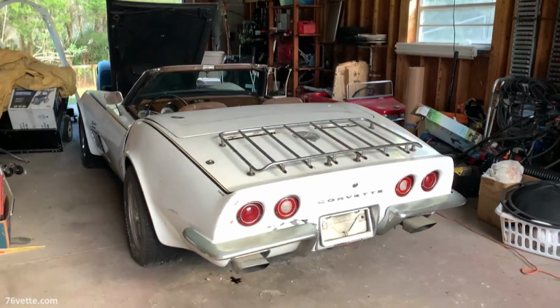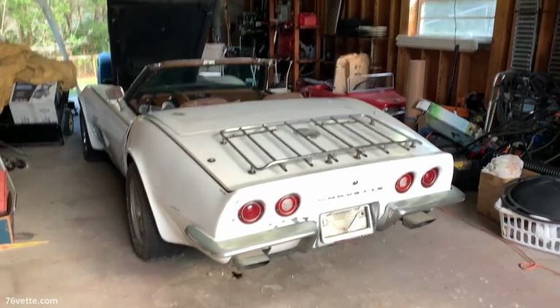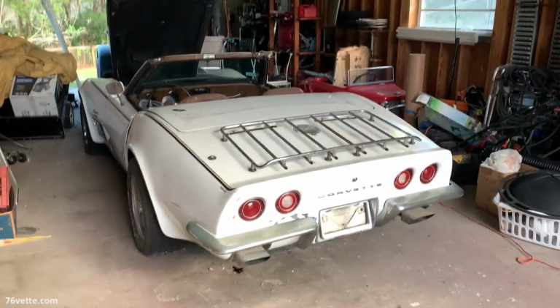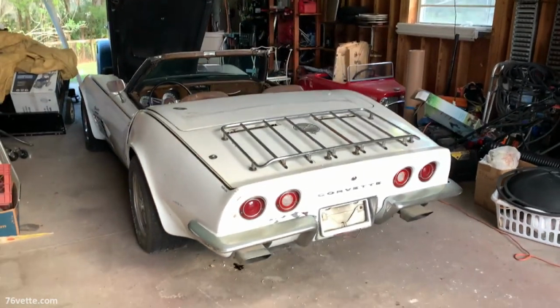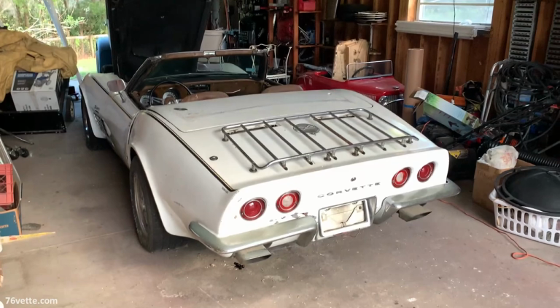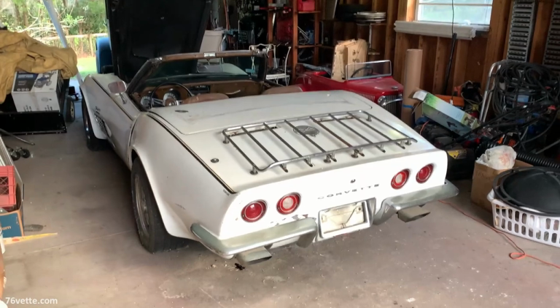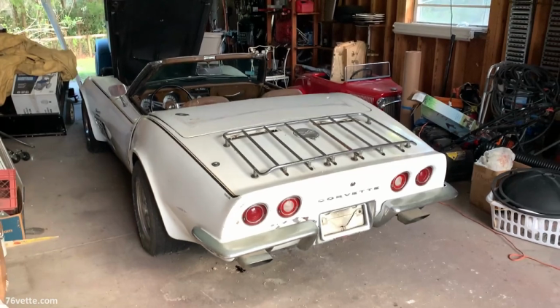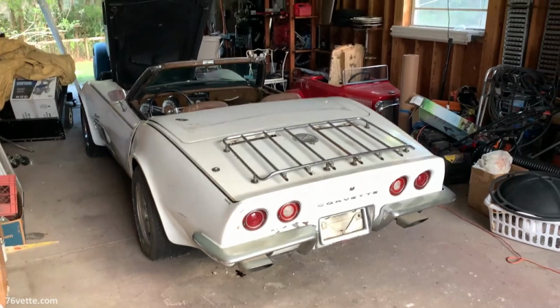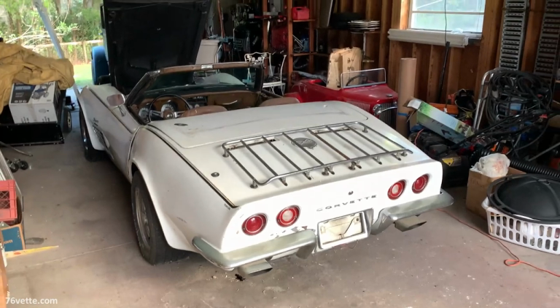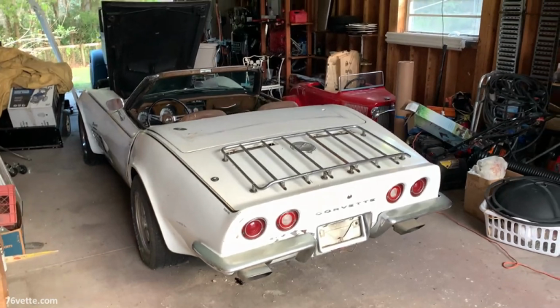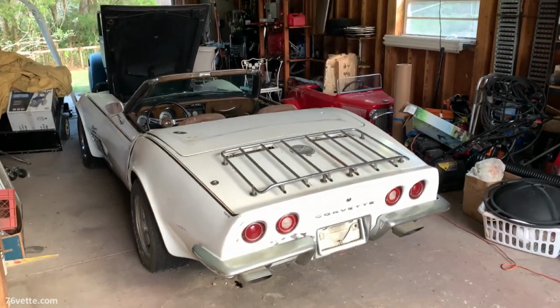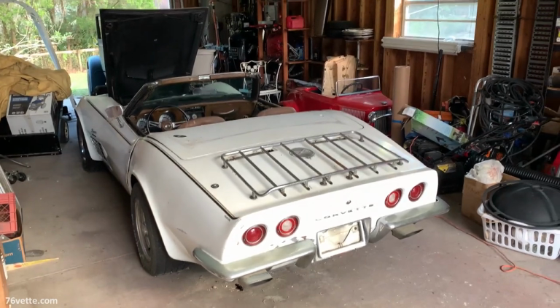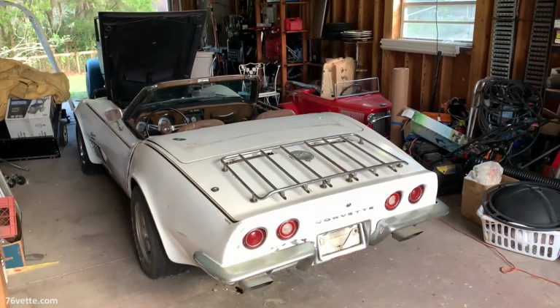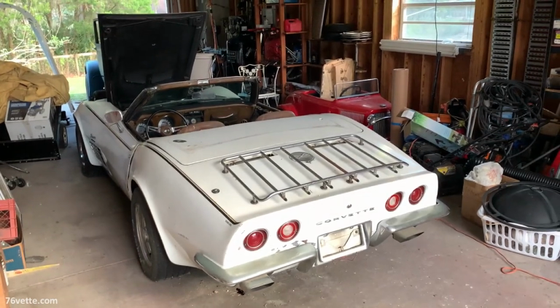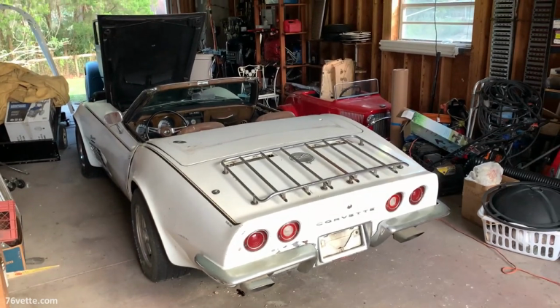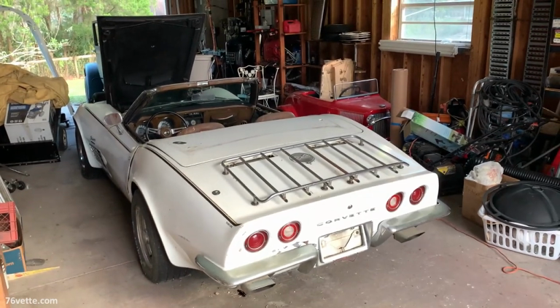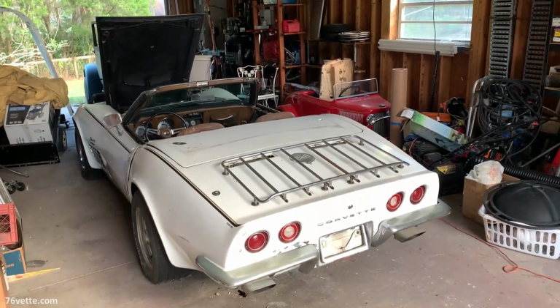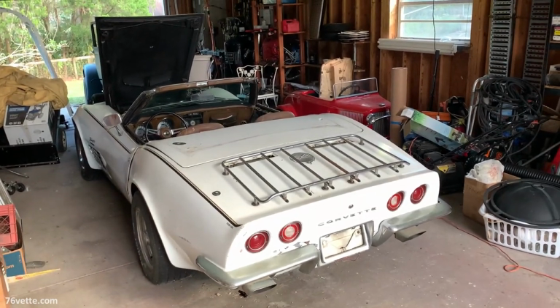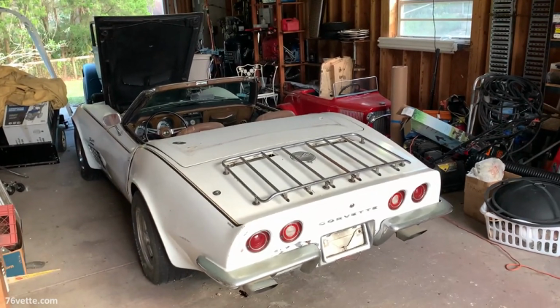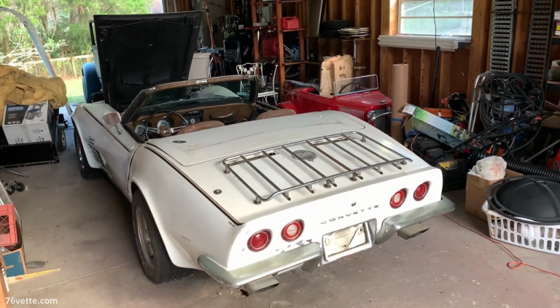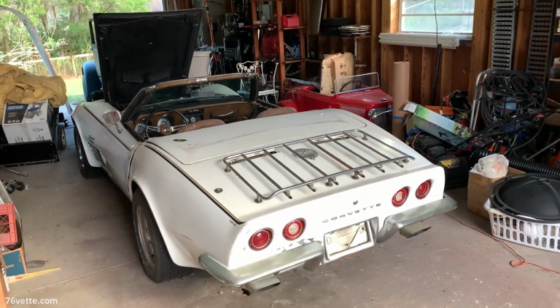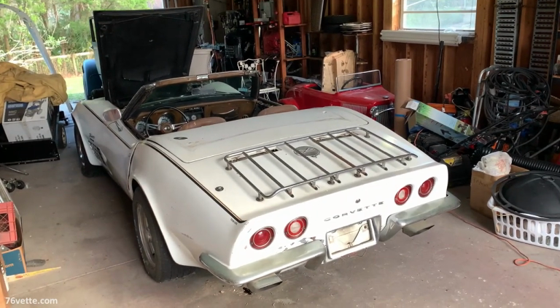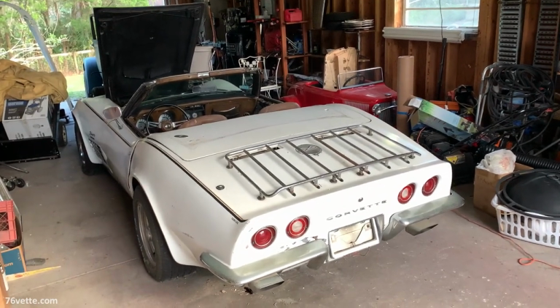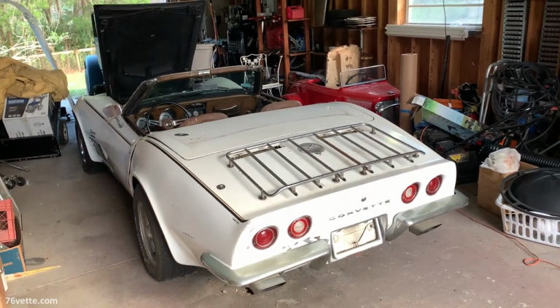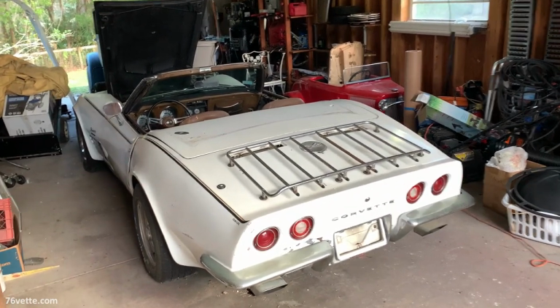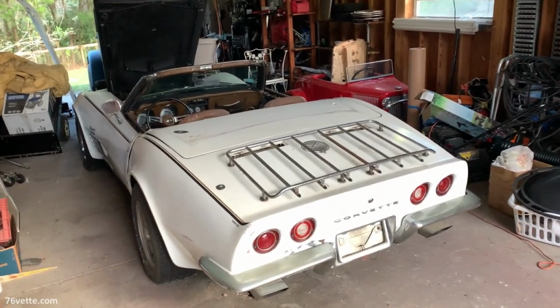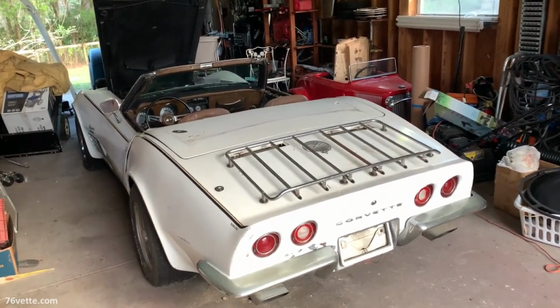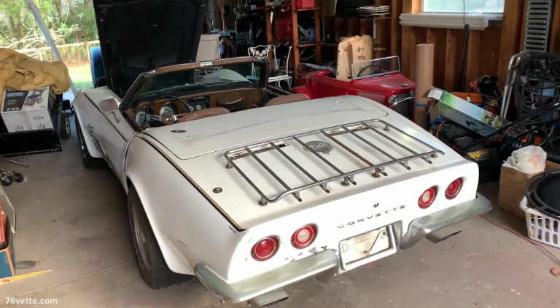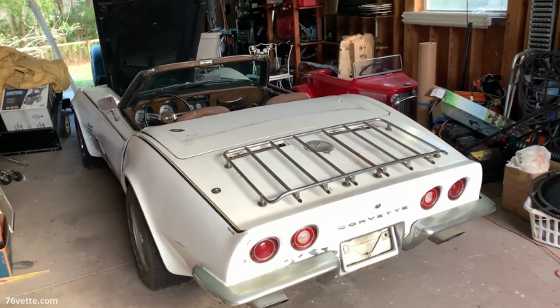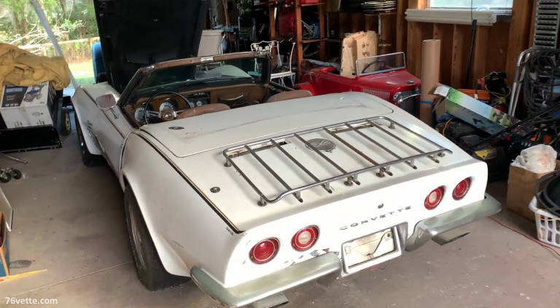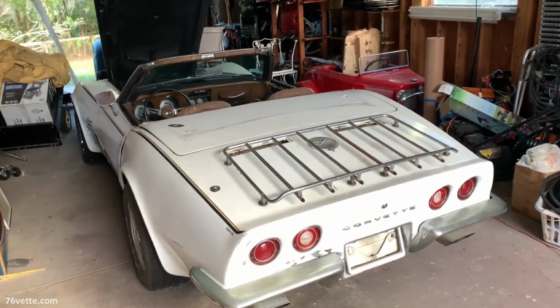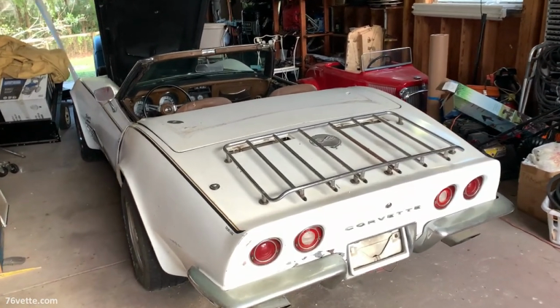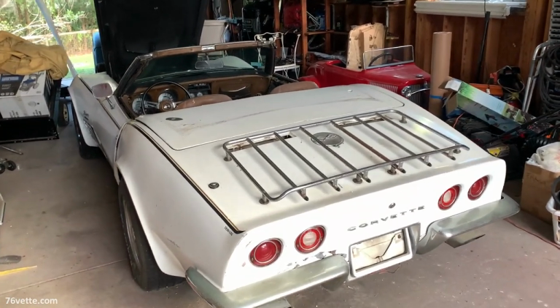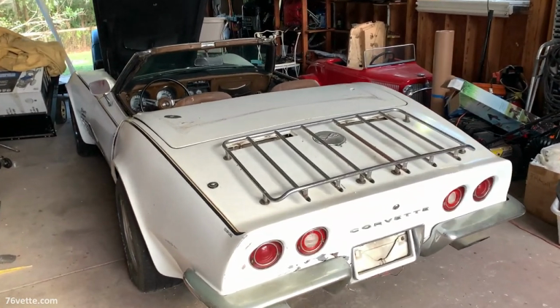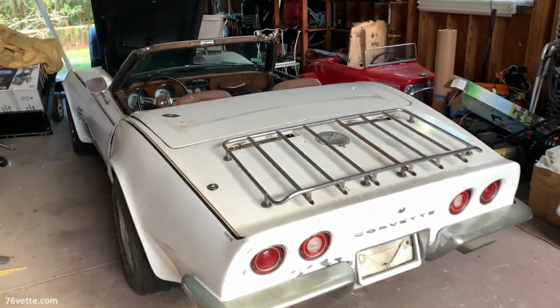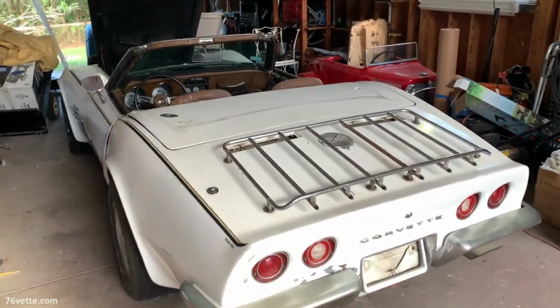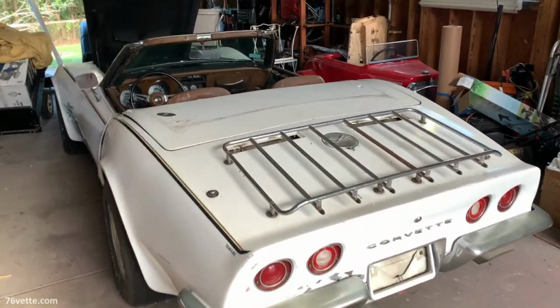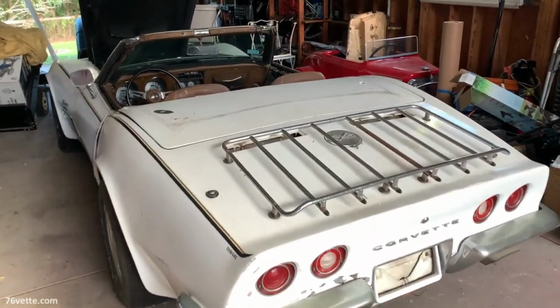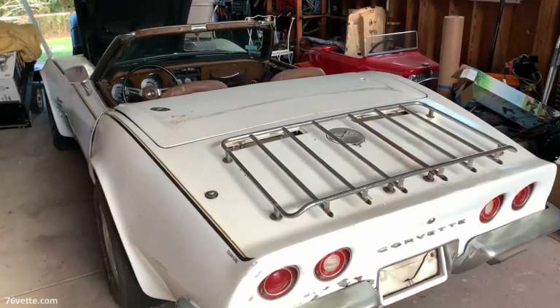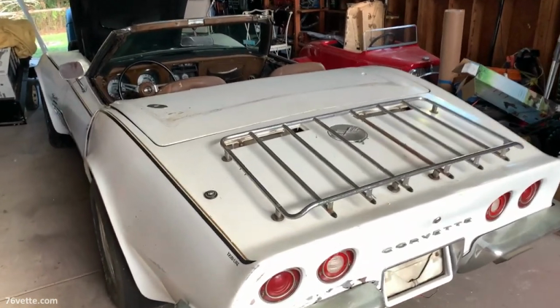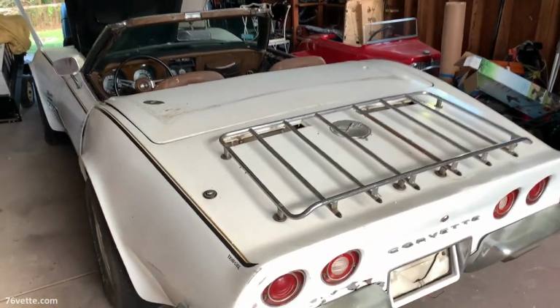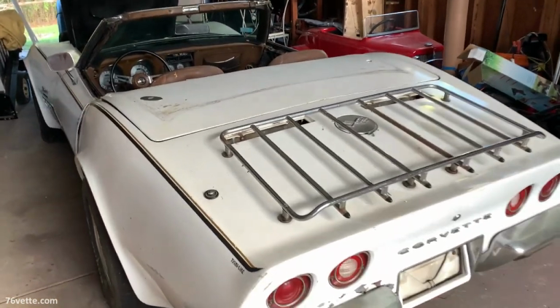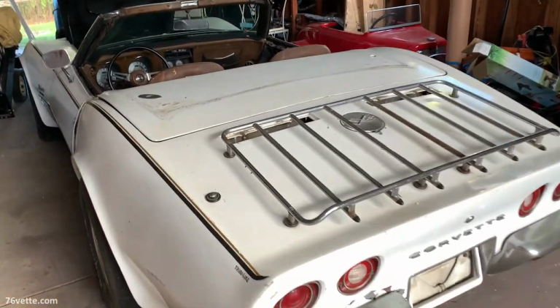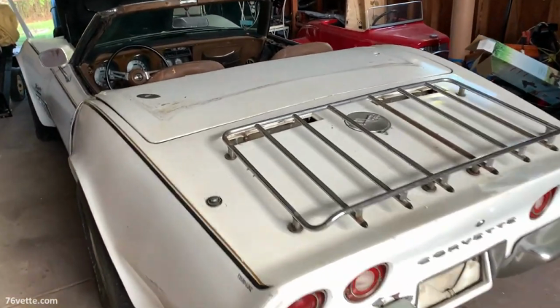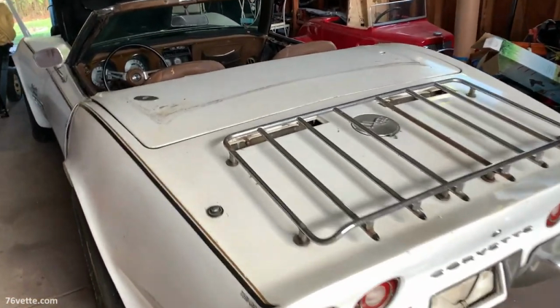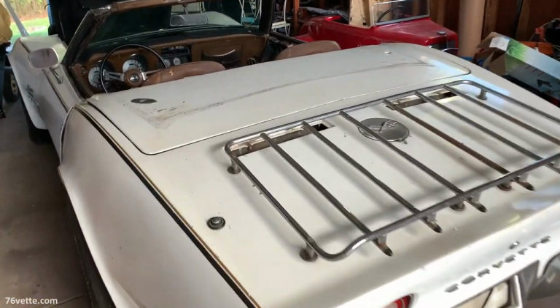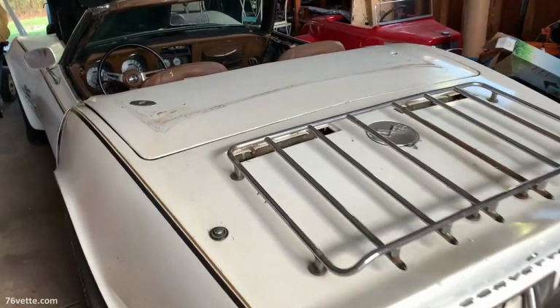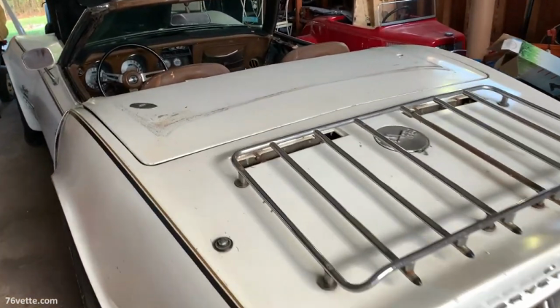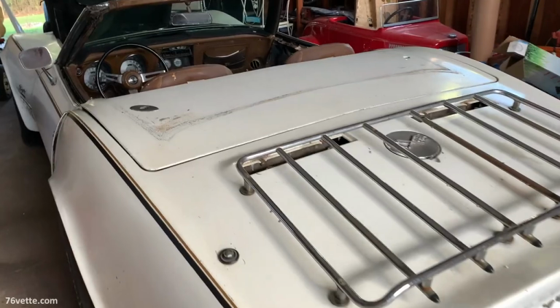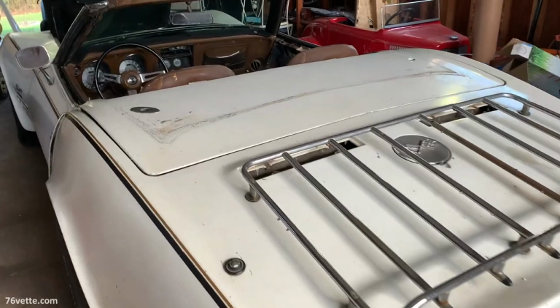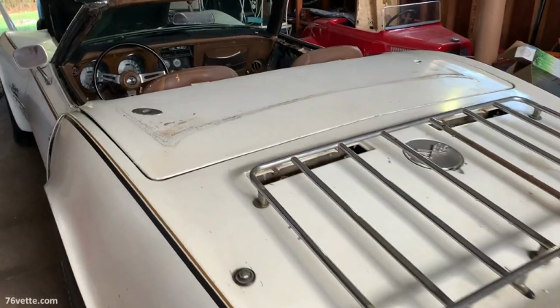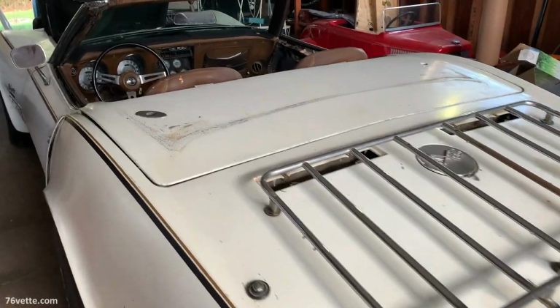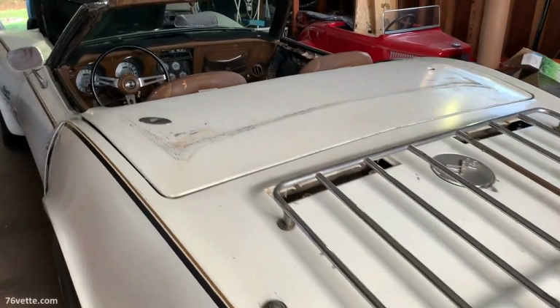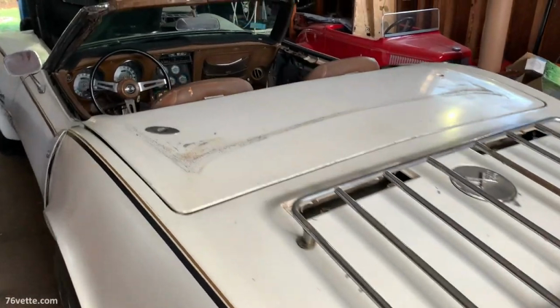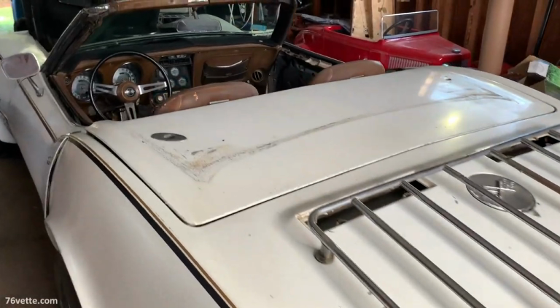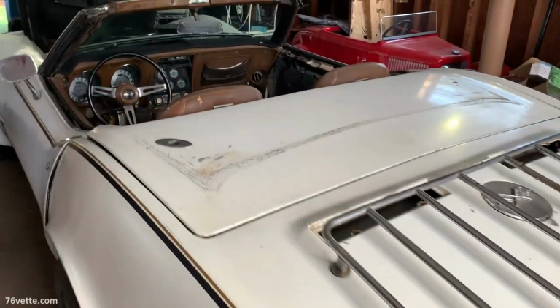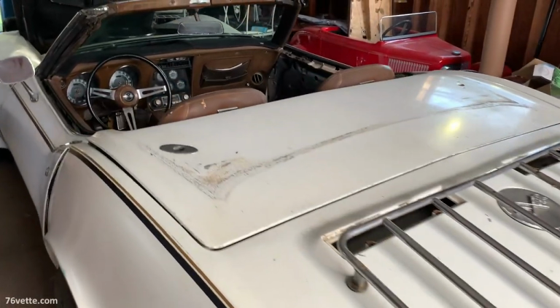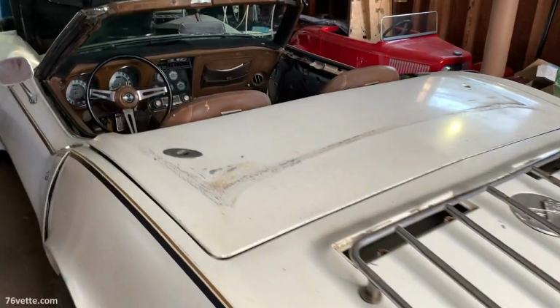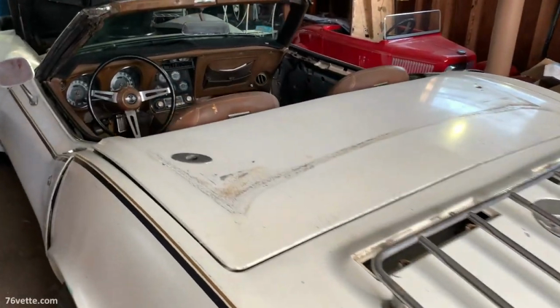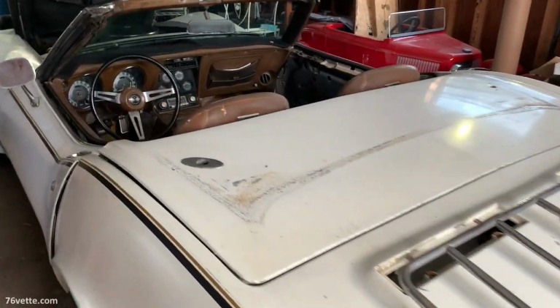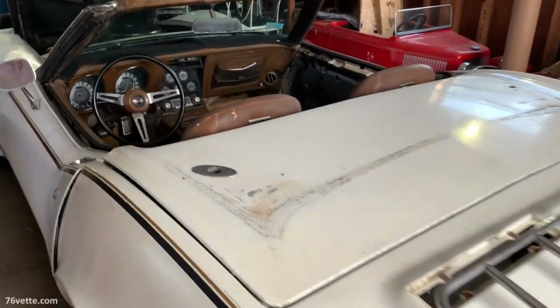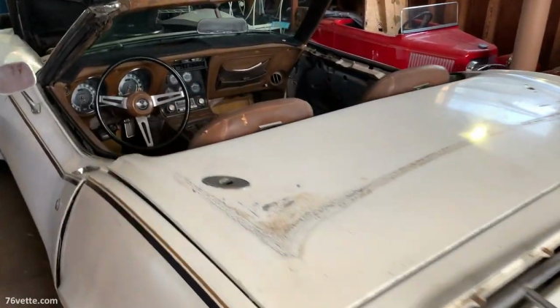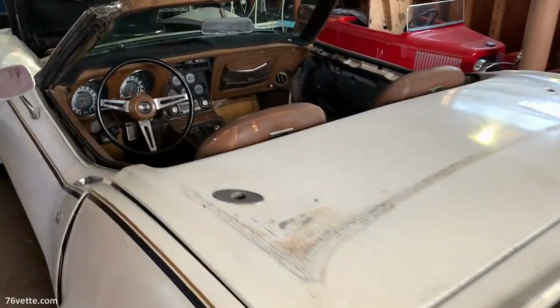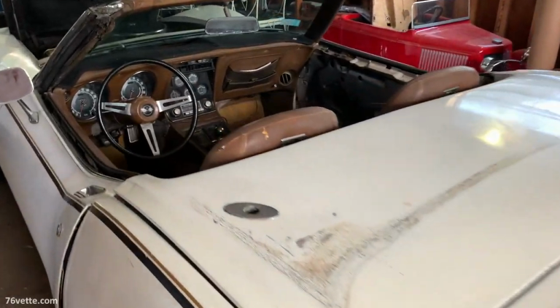To be accurate, it is not a barn — the car is sitting in more of an RV type of garage.